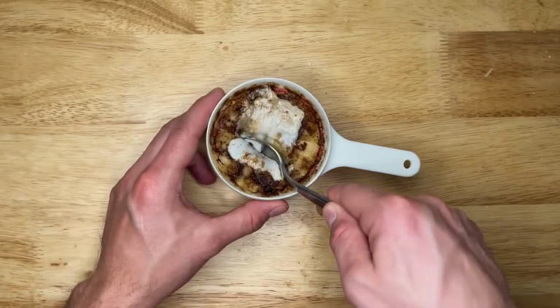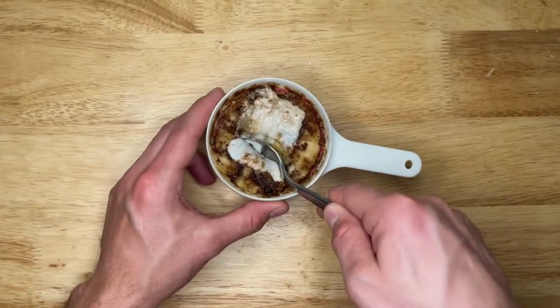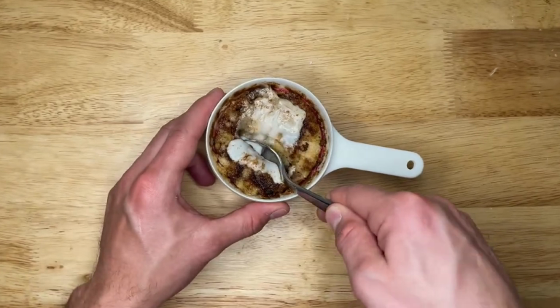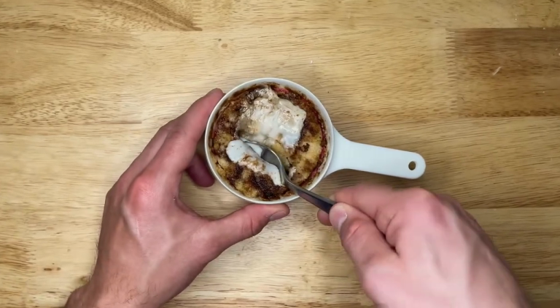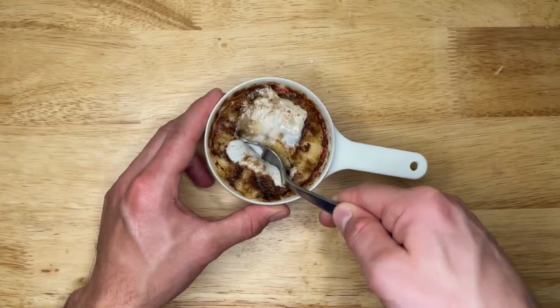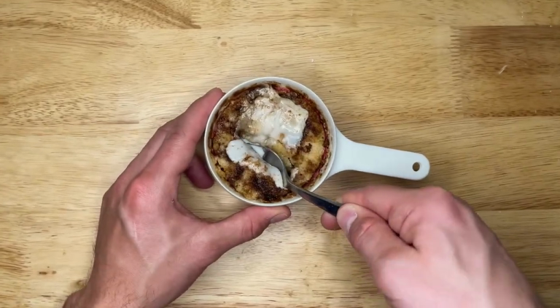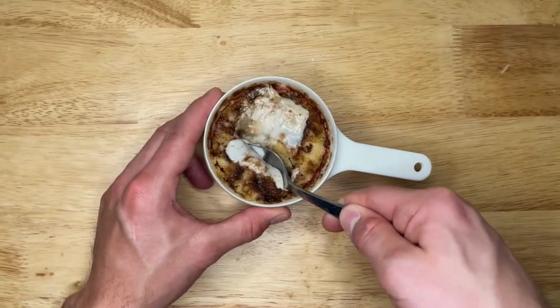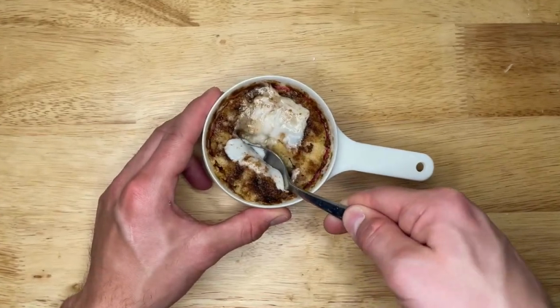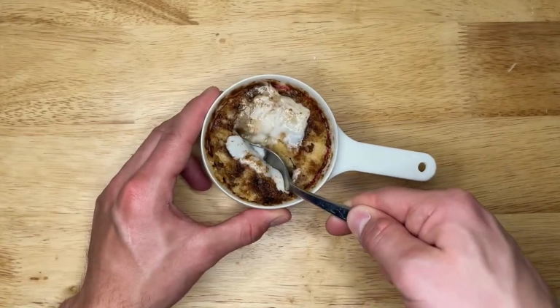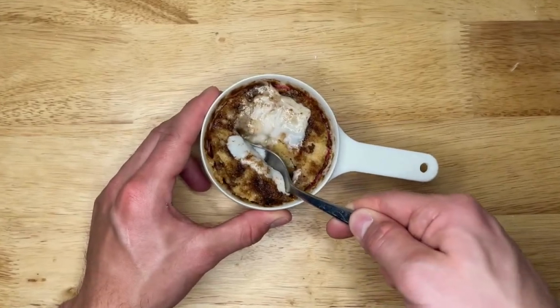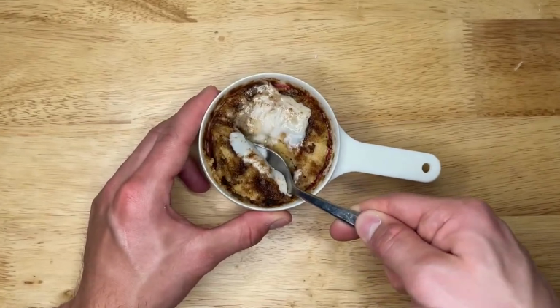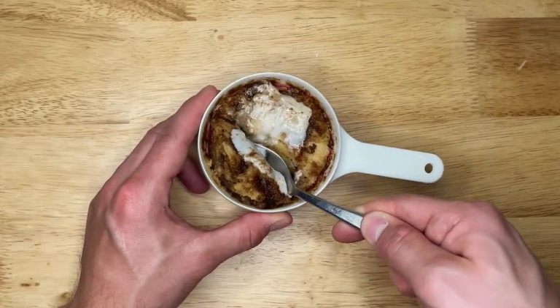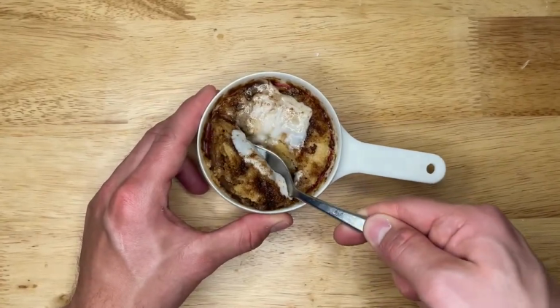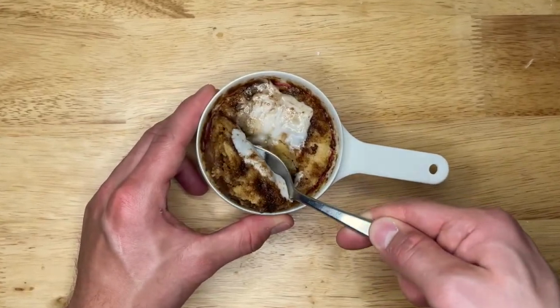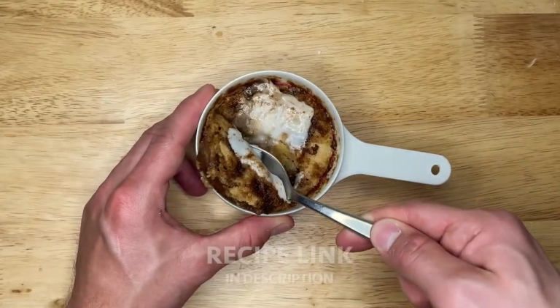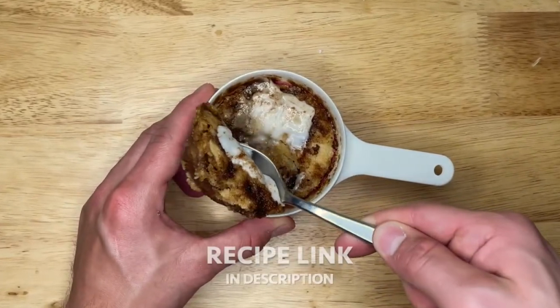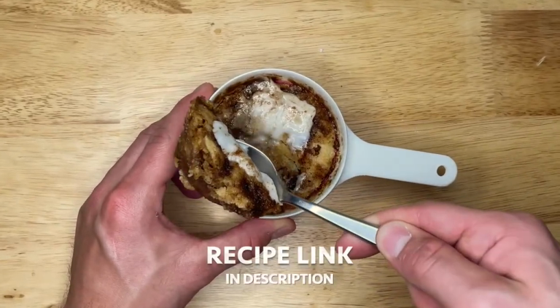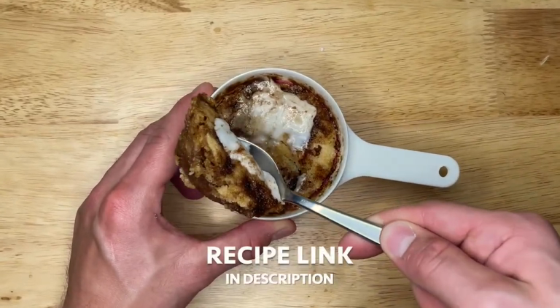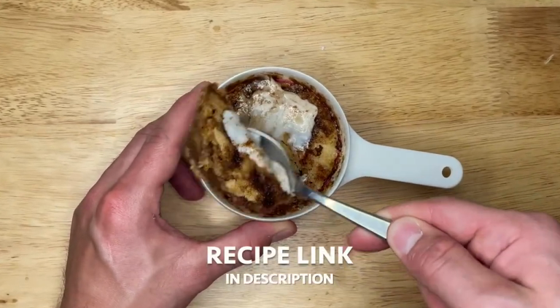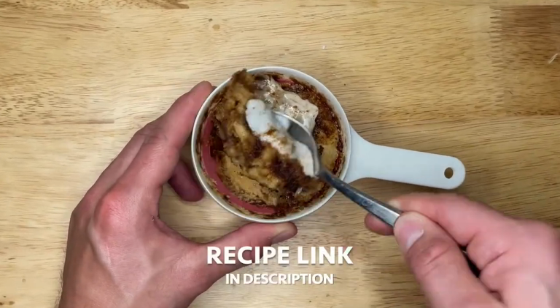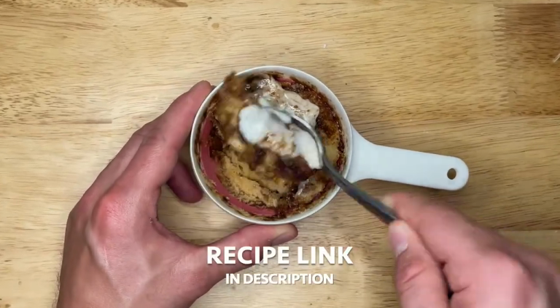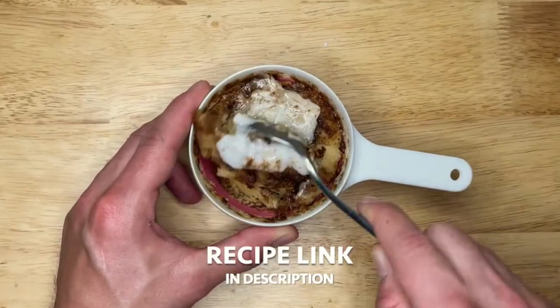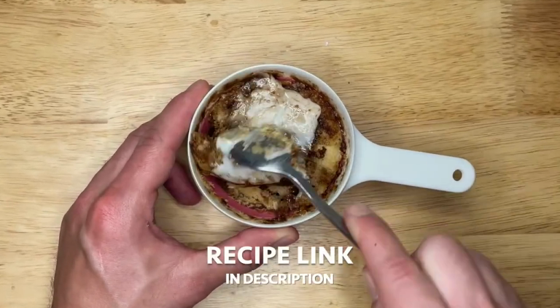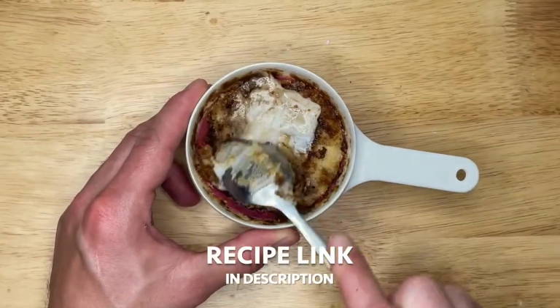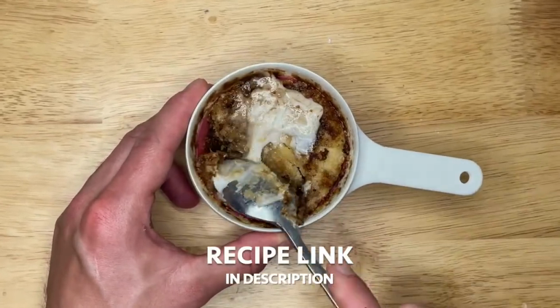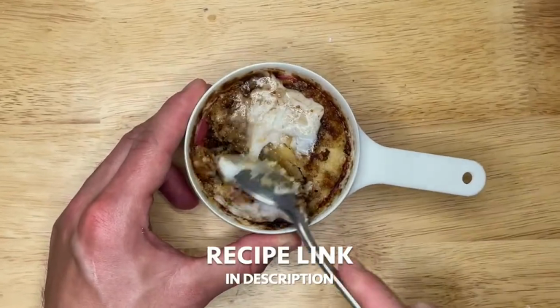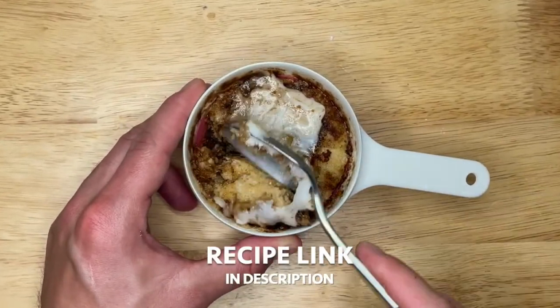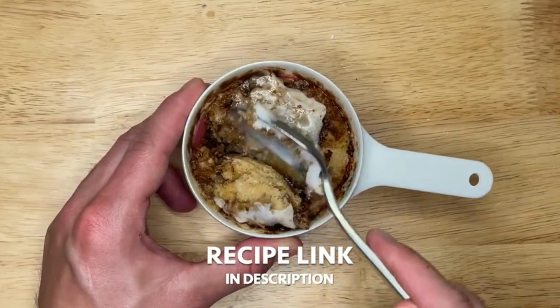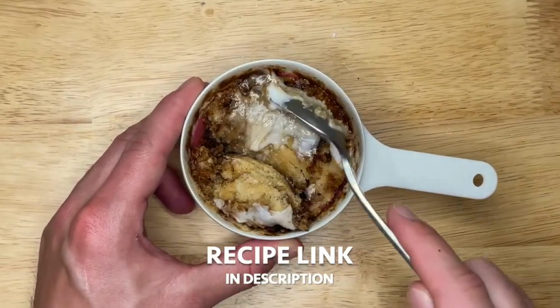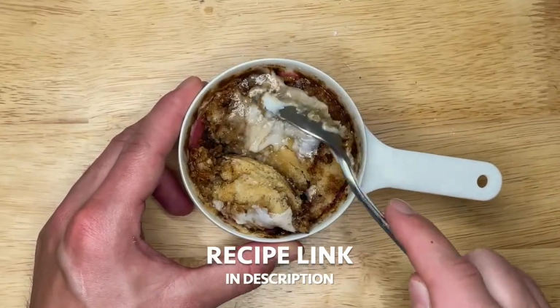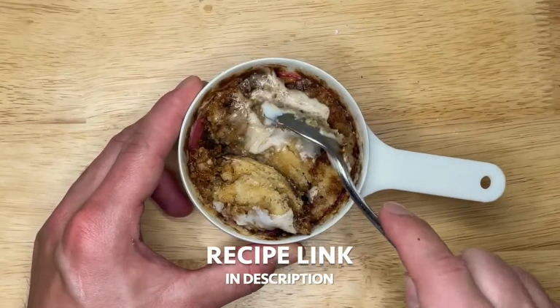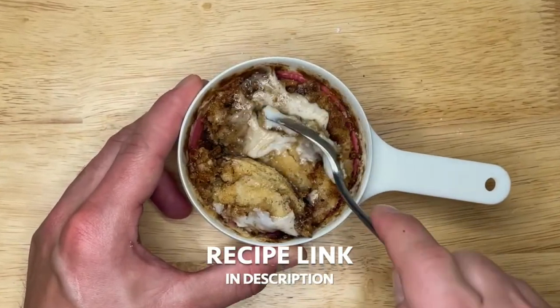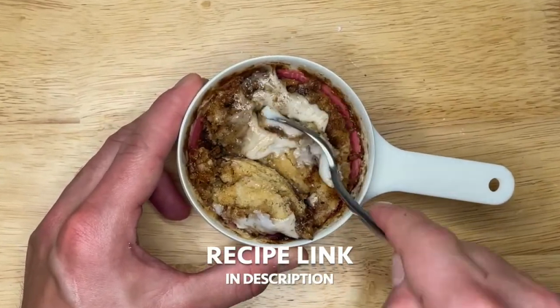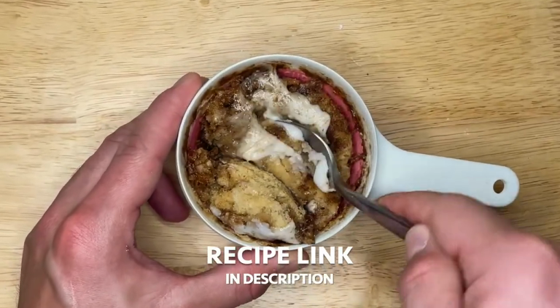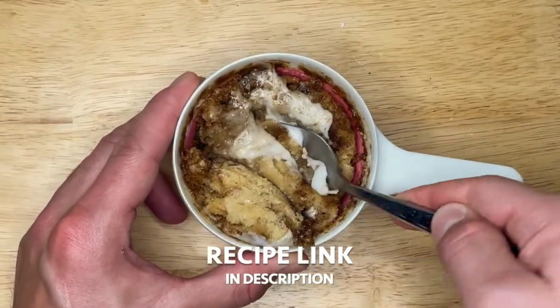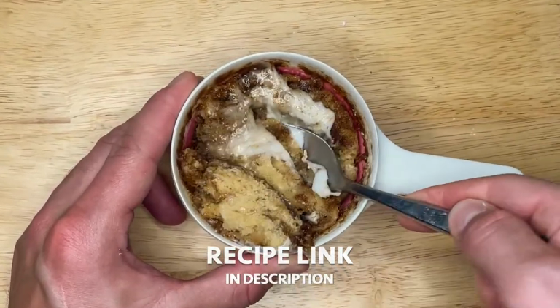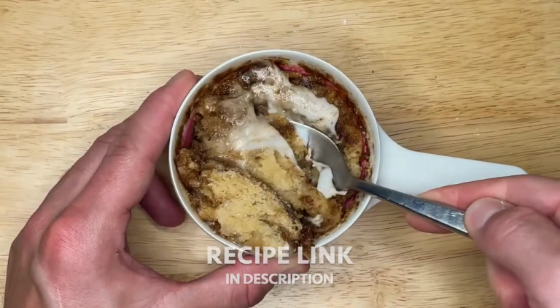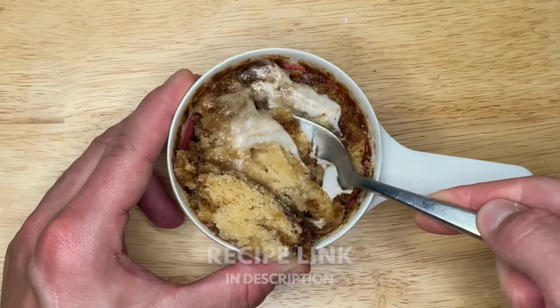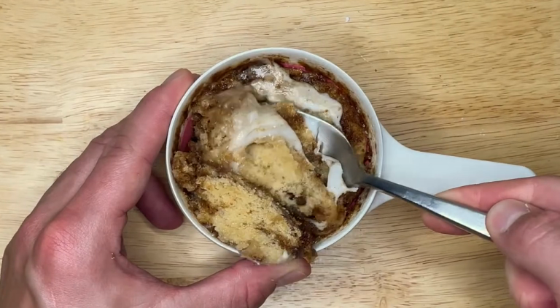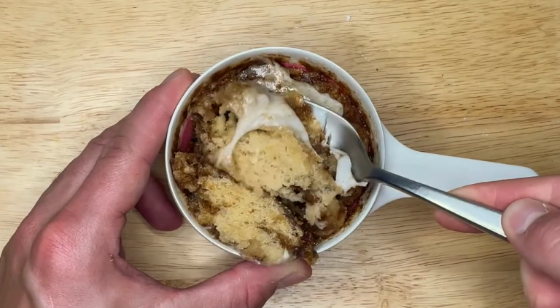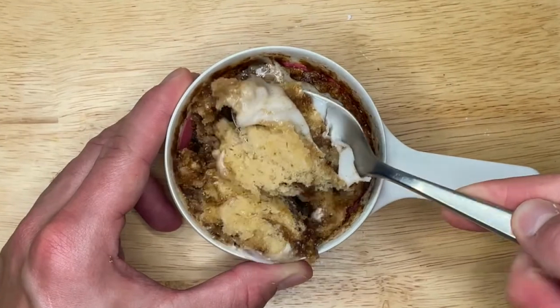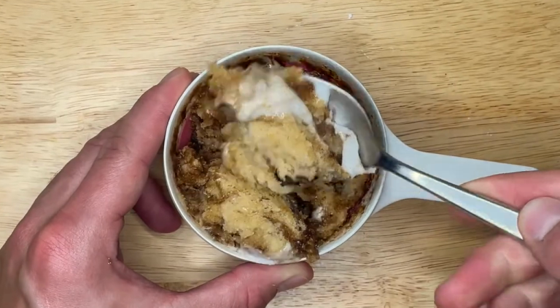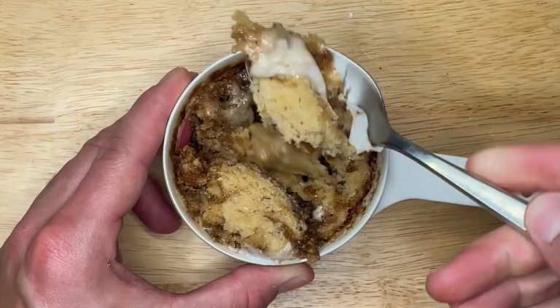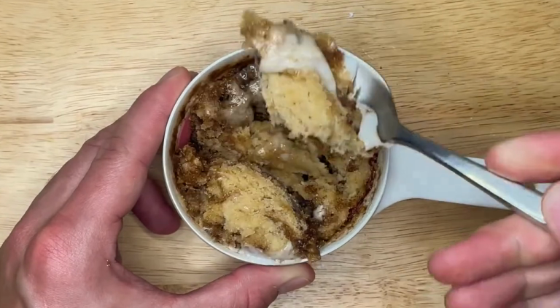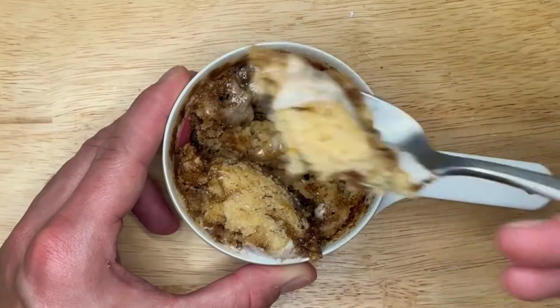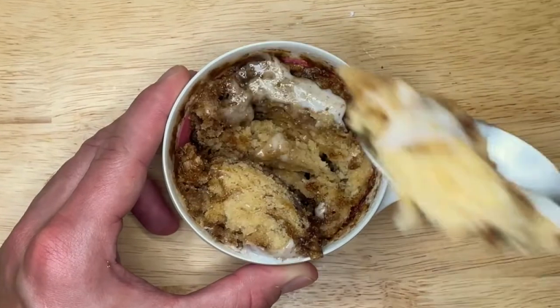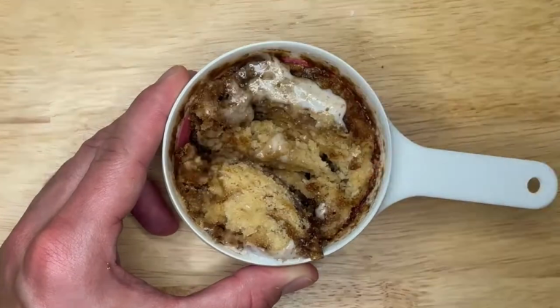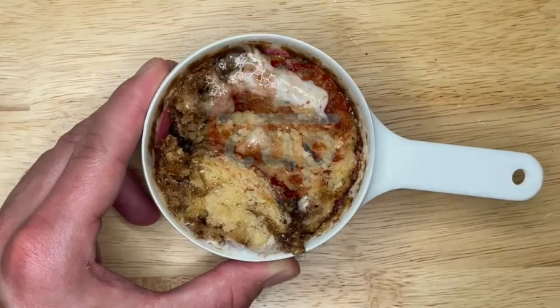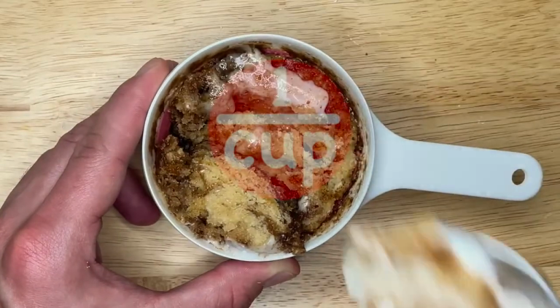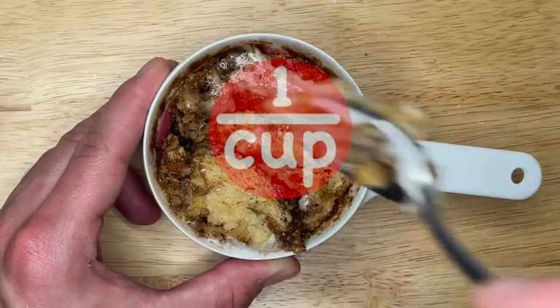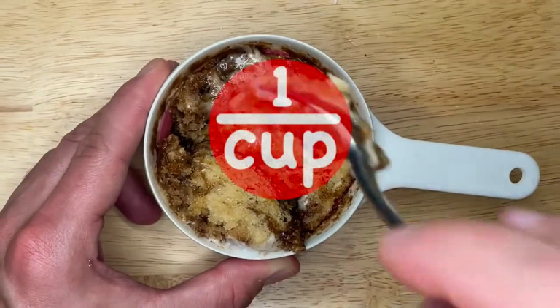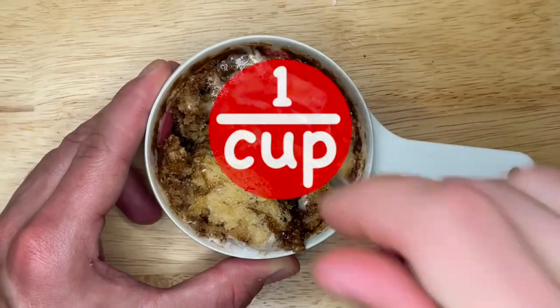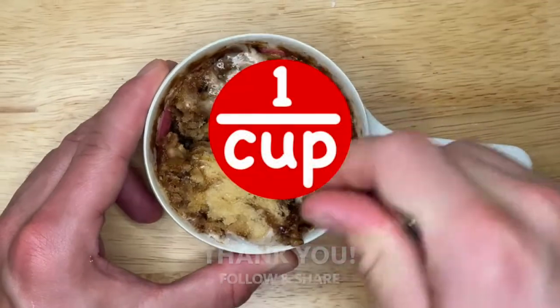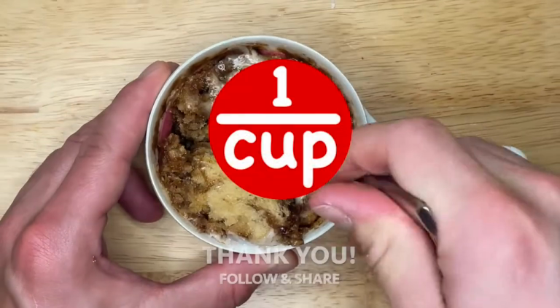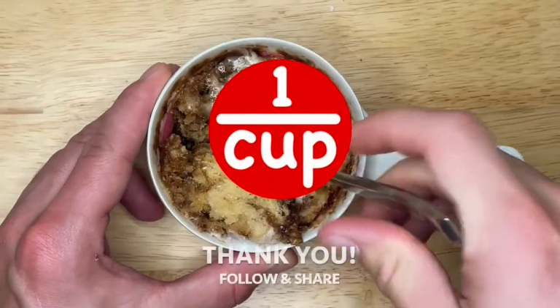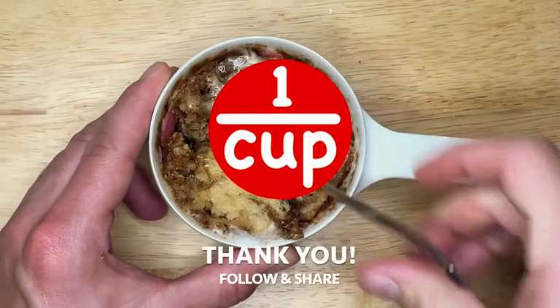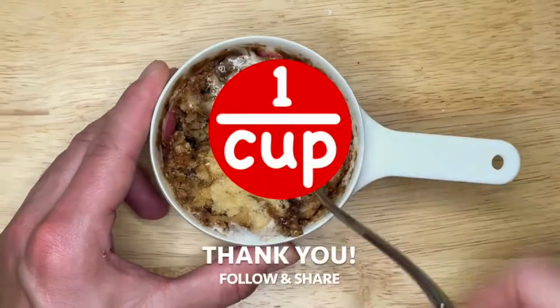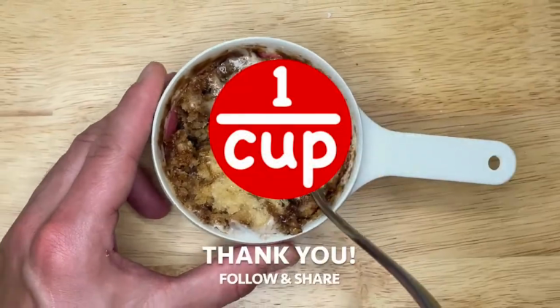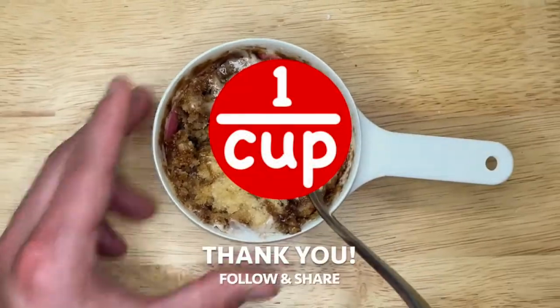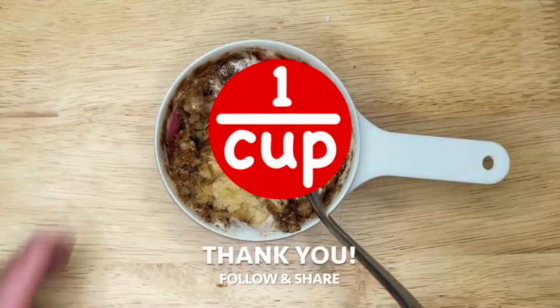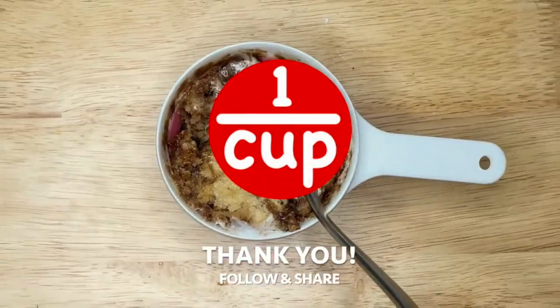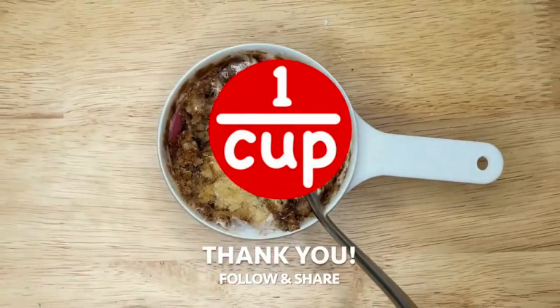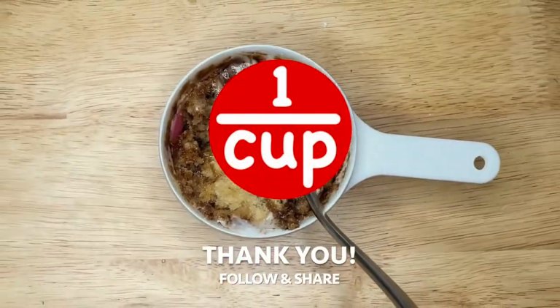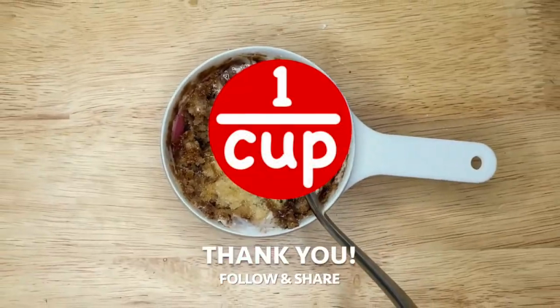I couldn't believe how much these tasted like cinnamon rolls — you have to try! The link to the recipe and nutritional facts are in the description. We're actually new here, so follow, like, comment, and share. We can't wait to see you again!